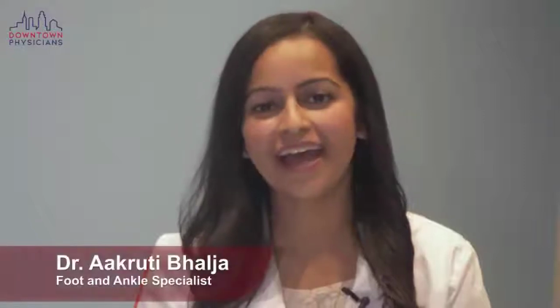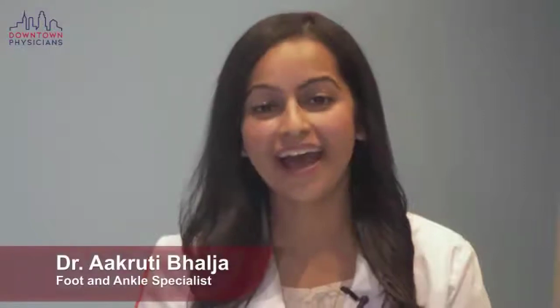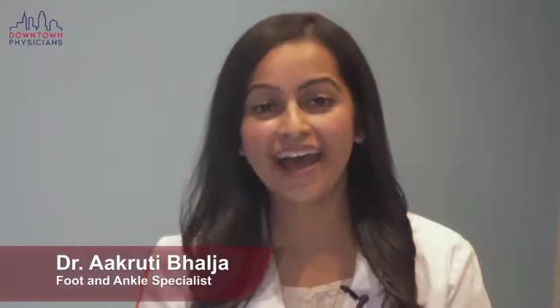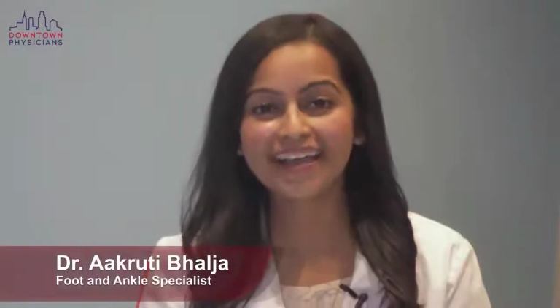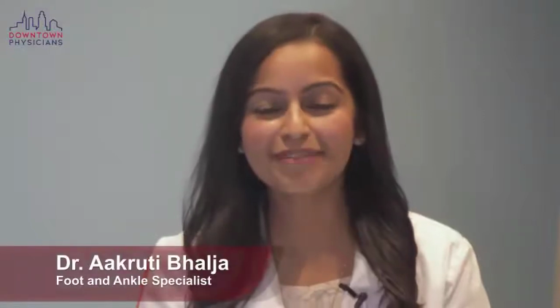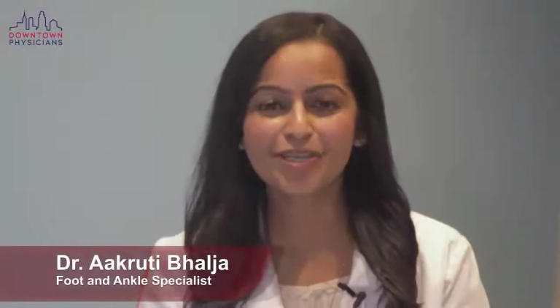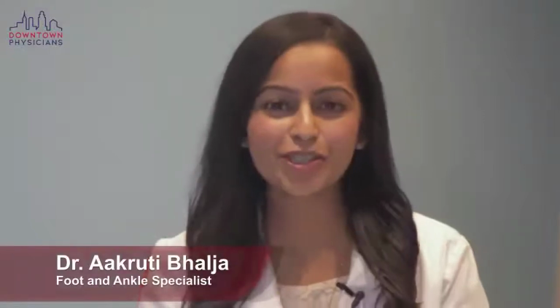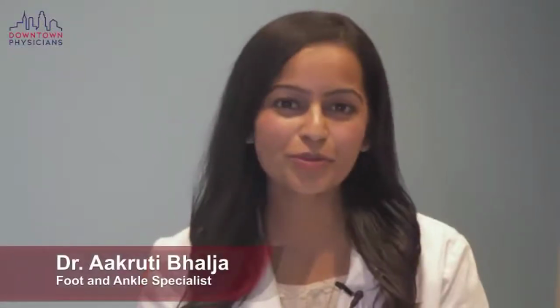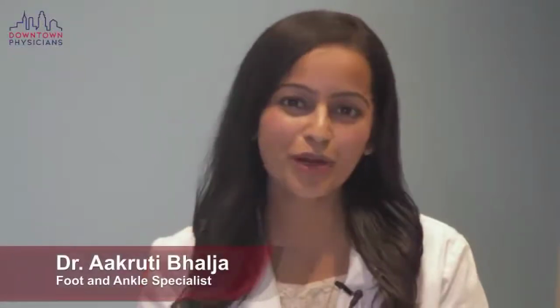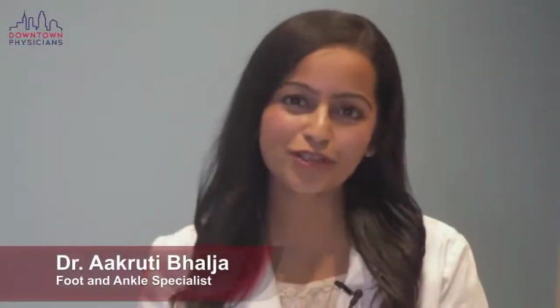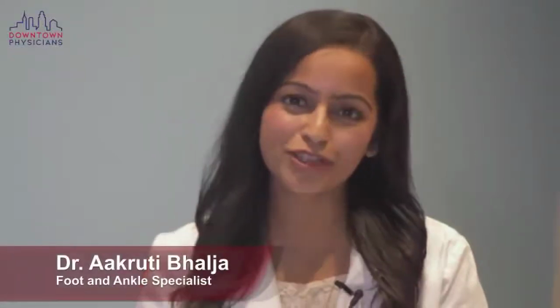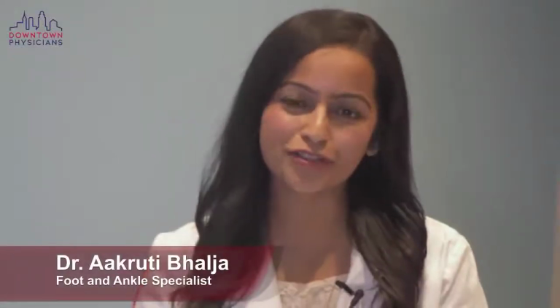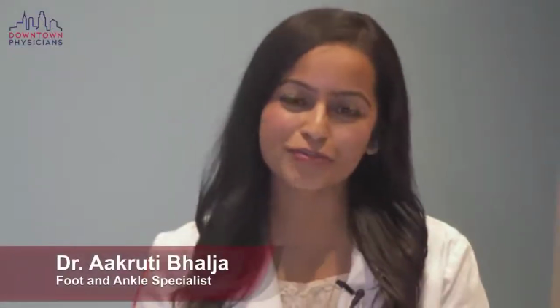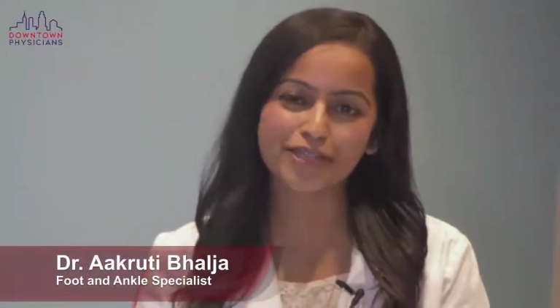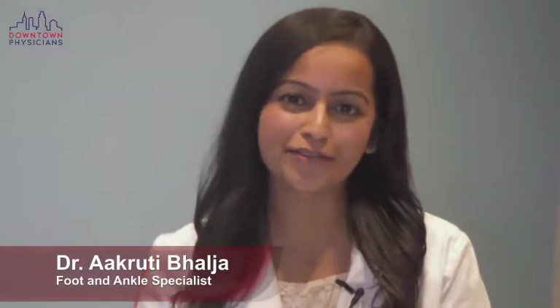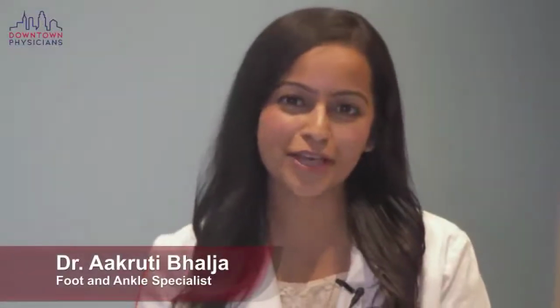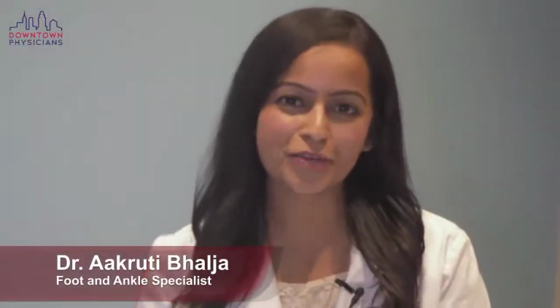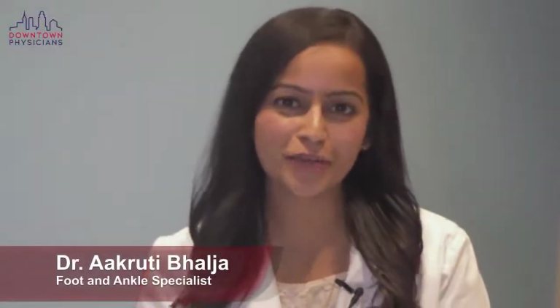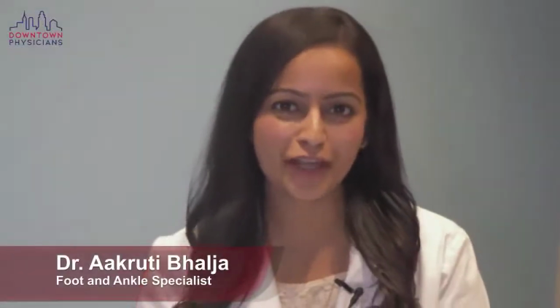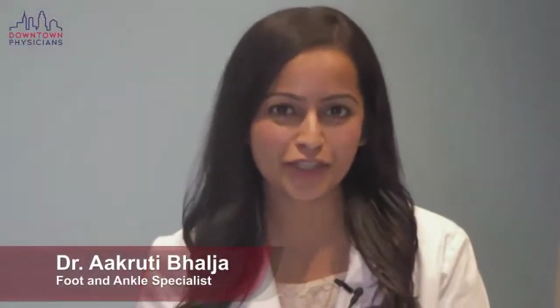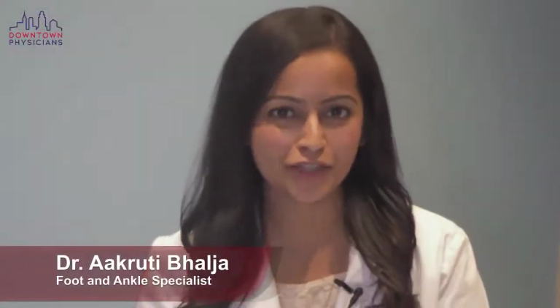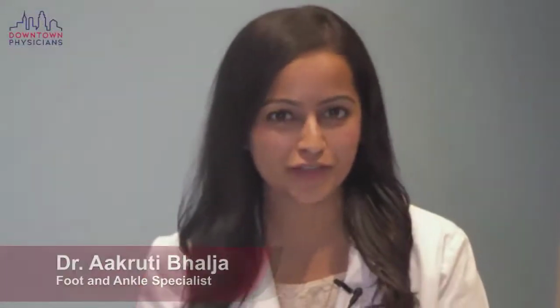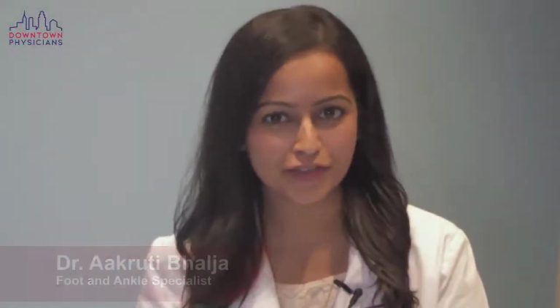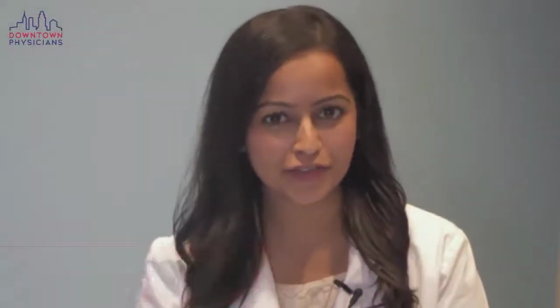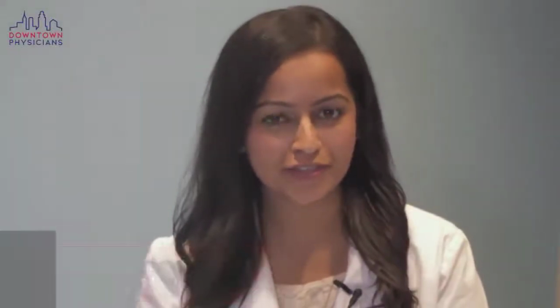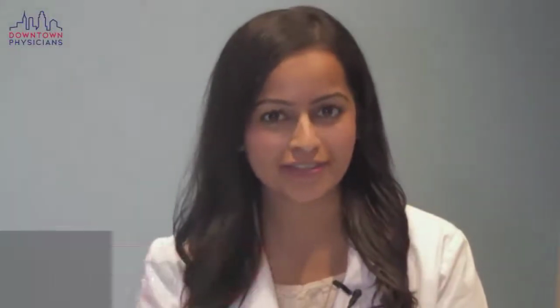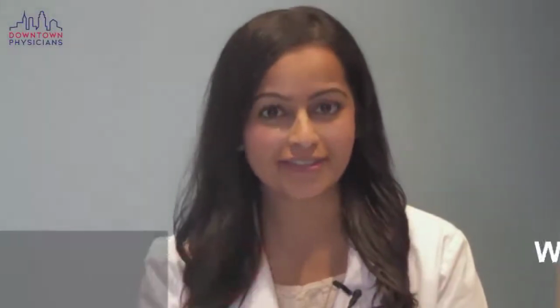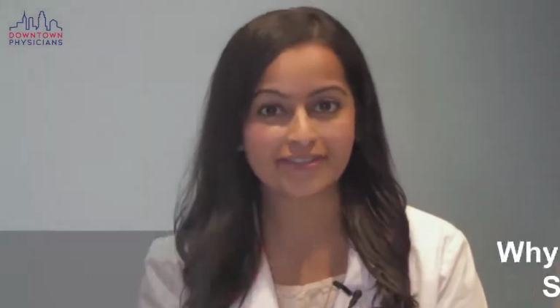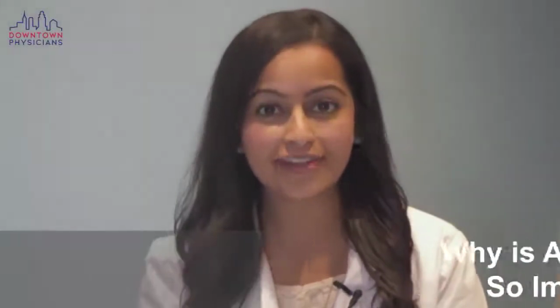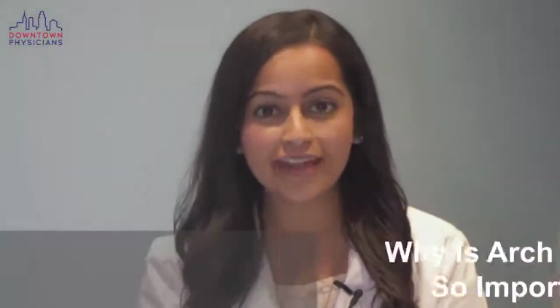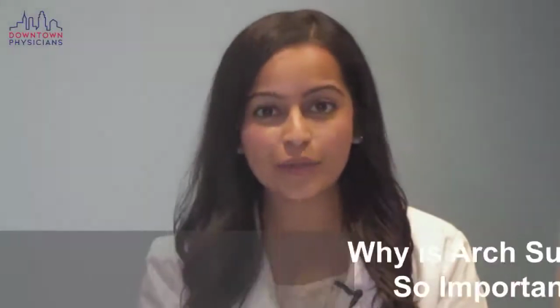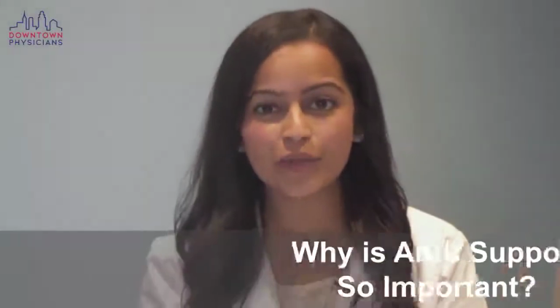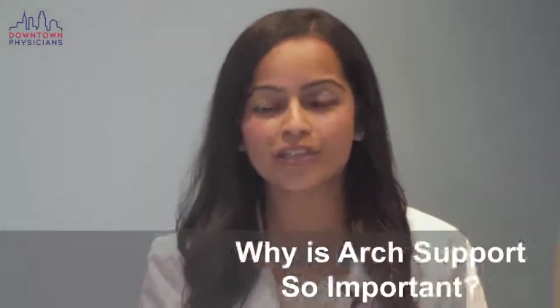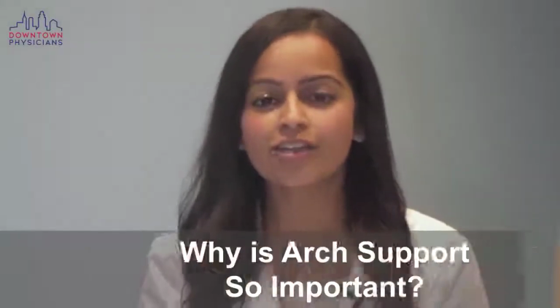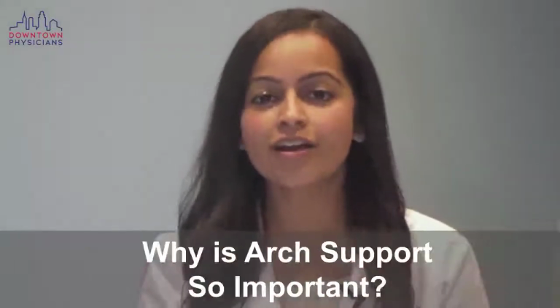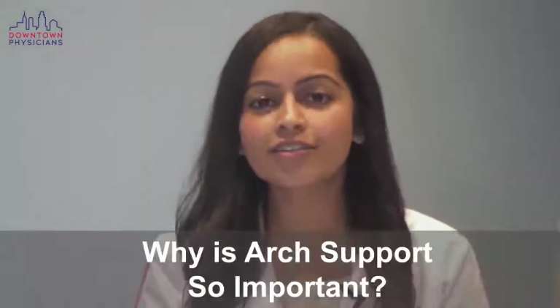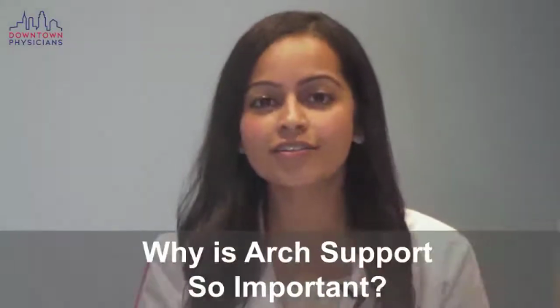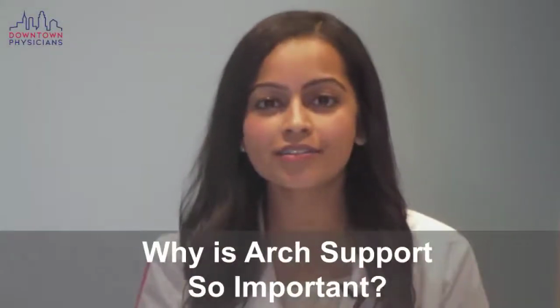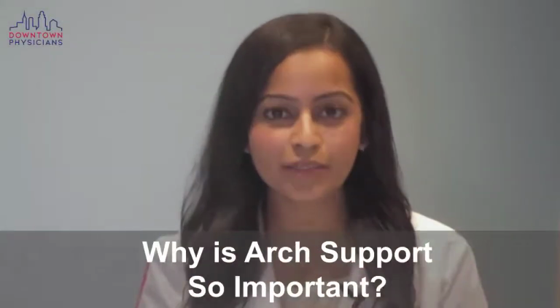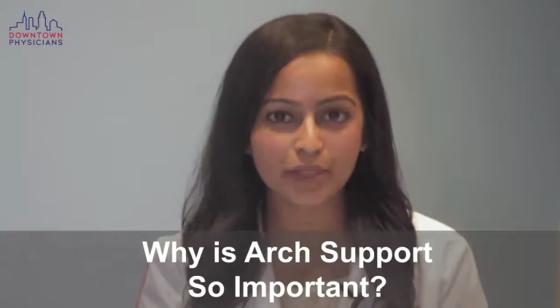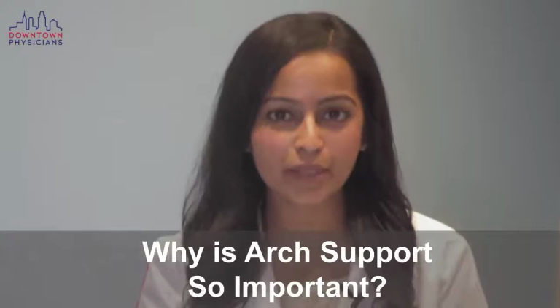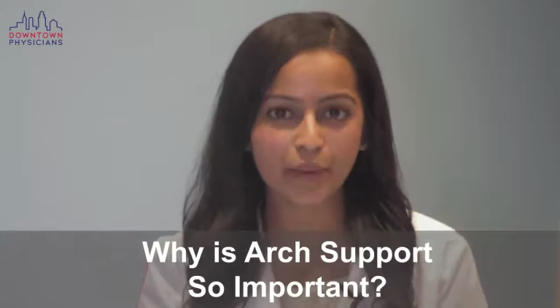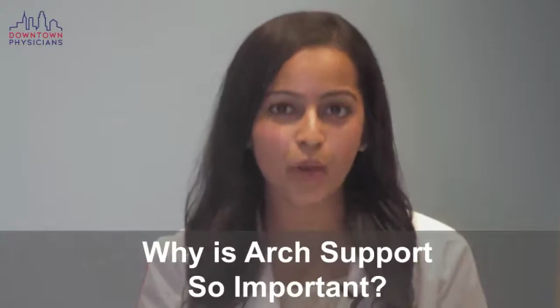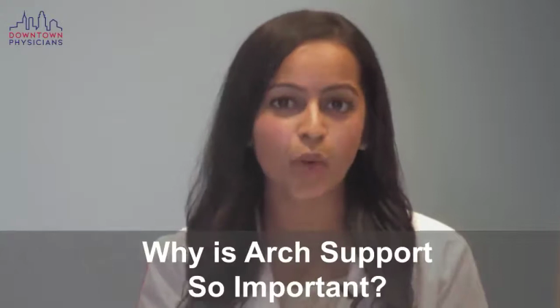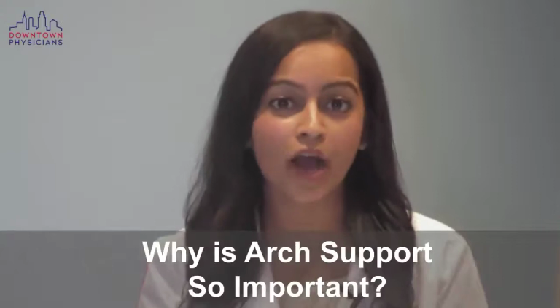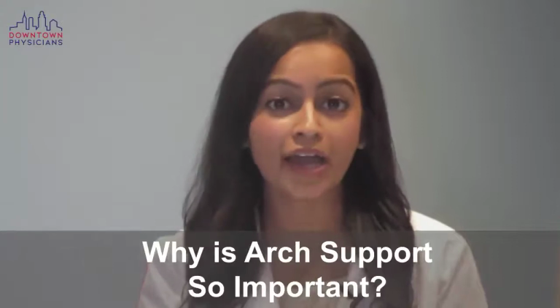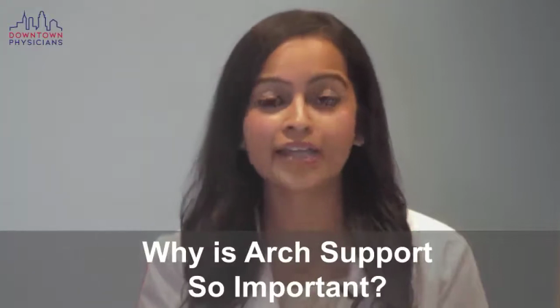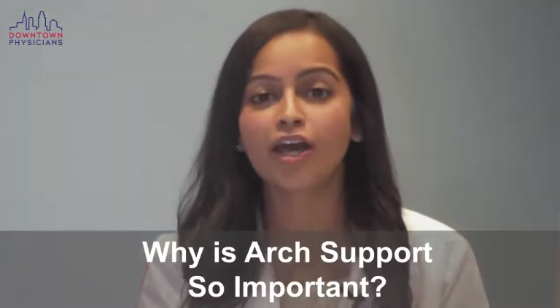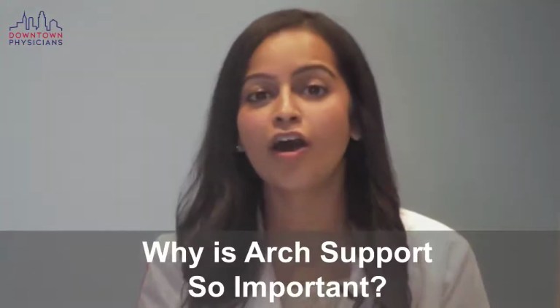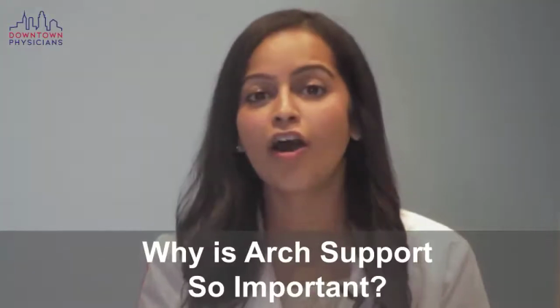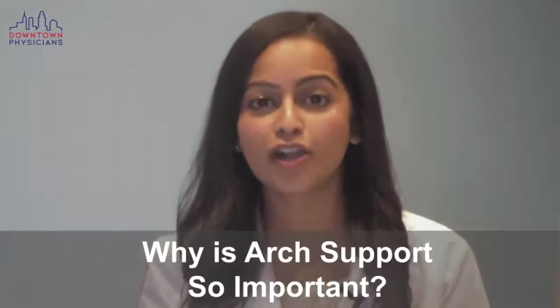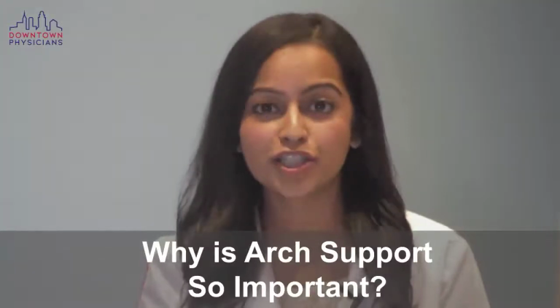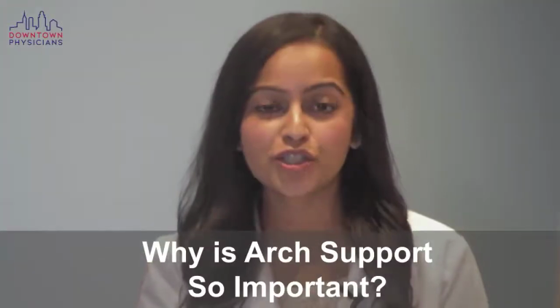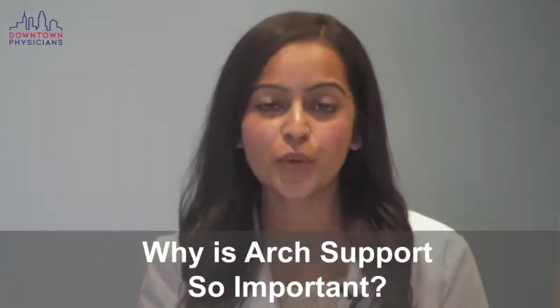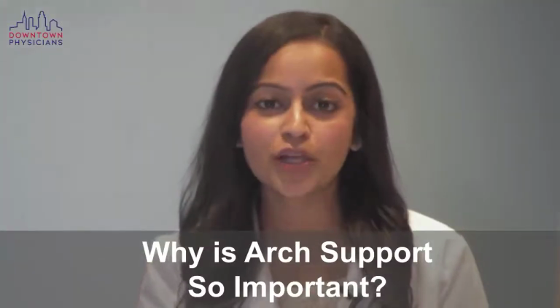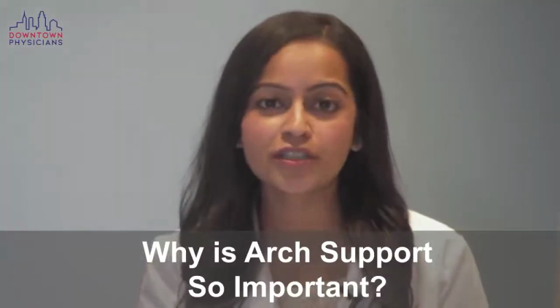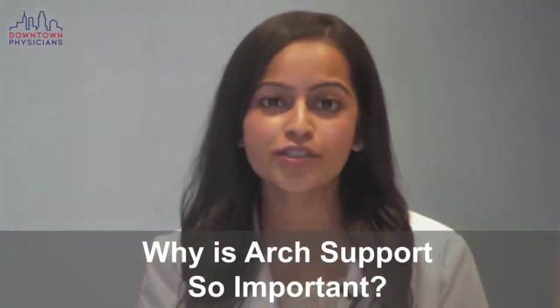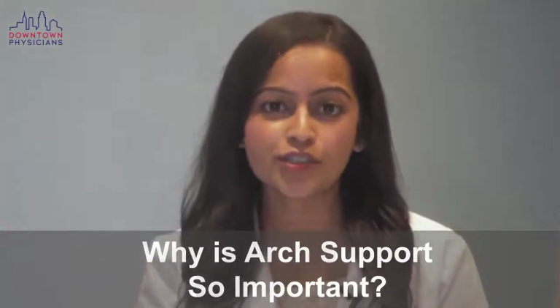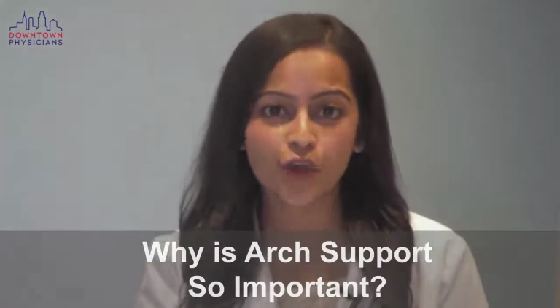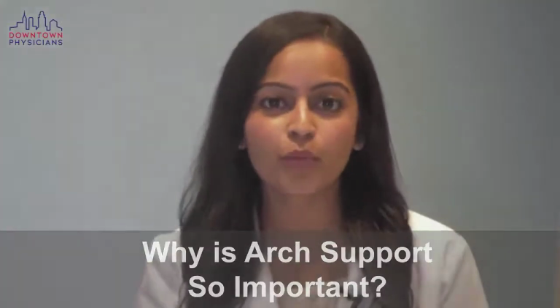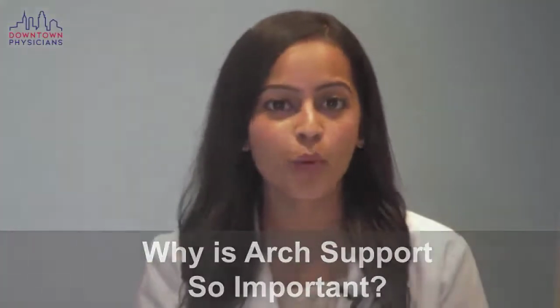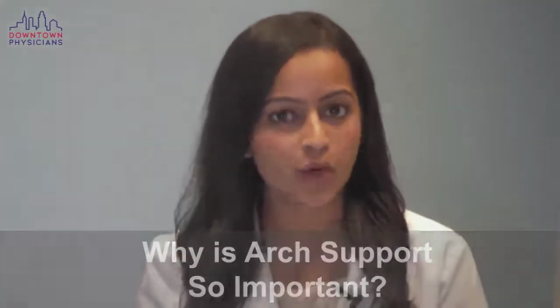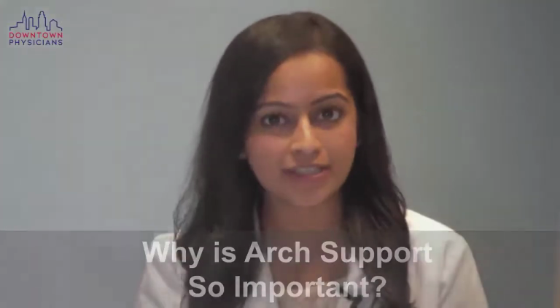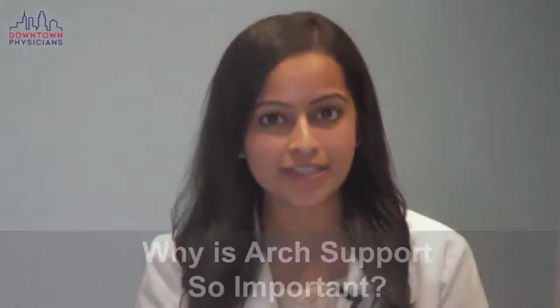Hi, I'm Dr. Balger from Downtown Sci-Tree Physicians, and today we're going to talk a little bit about why arch support is so important.